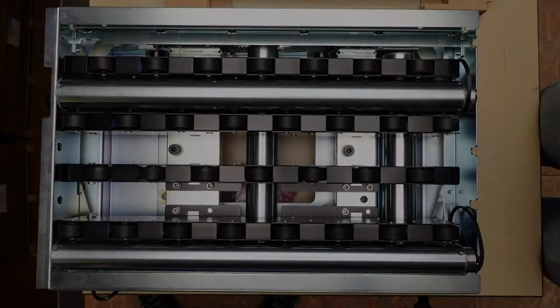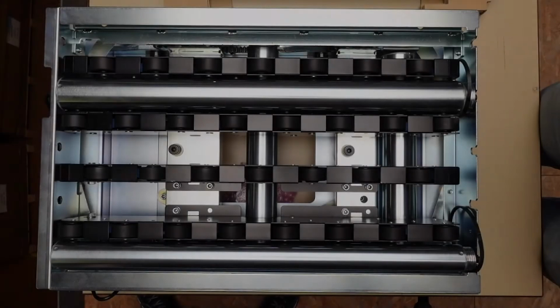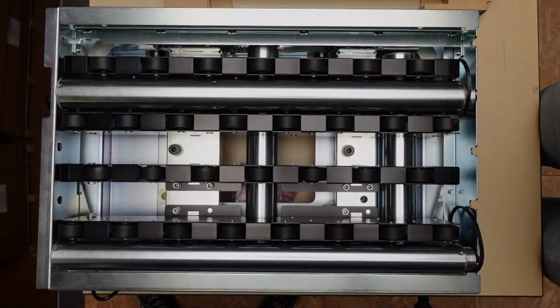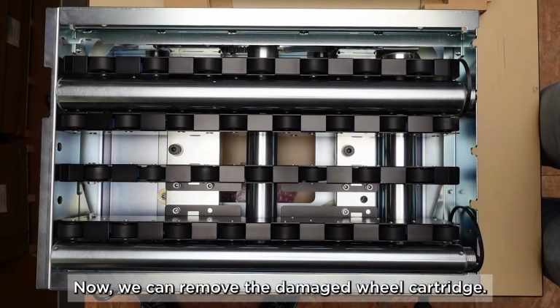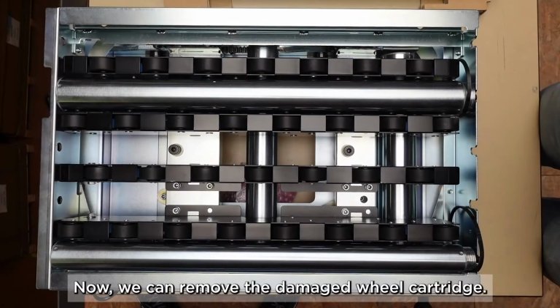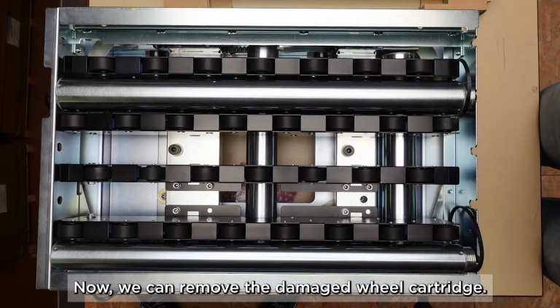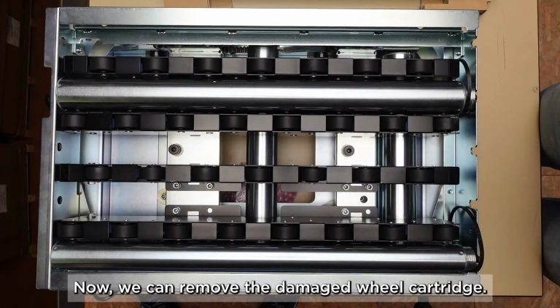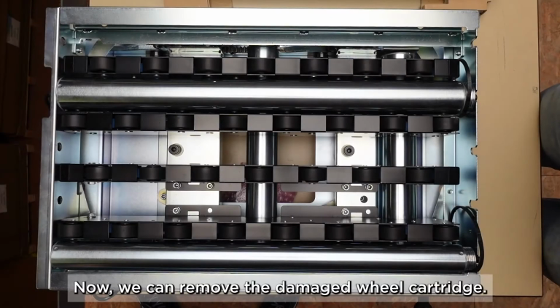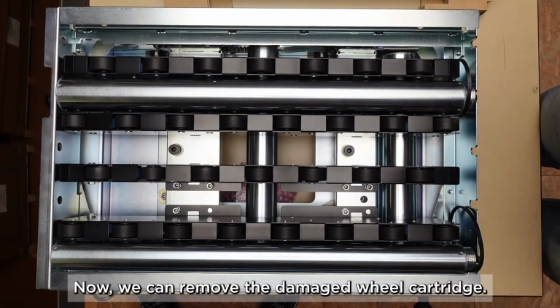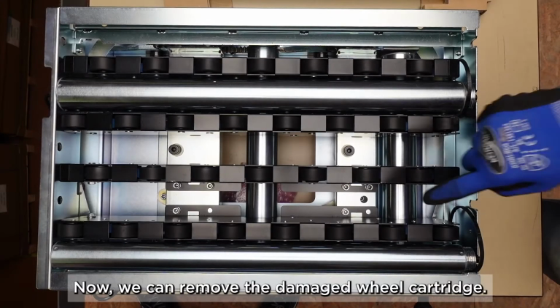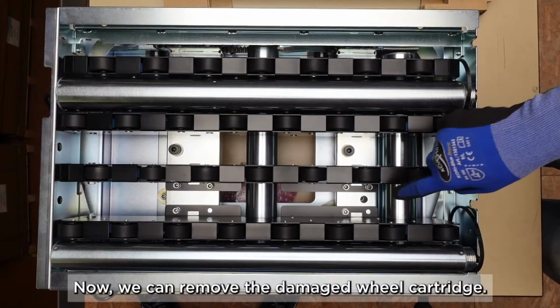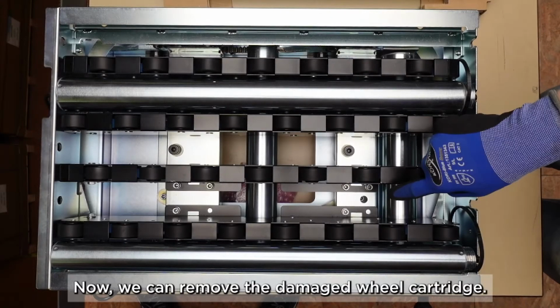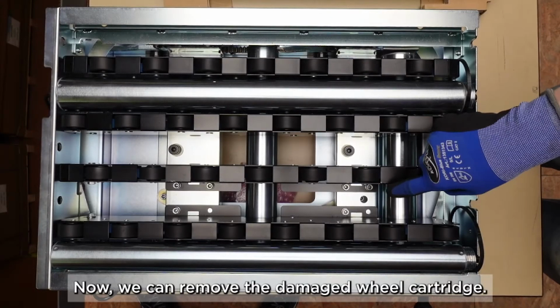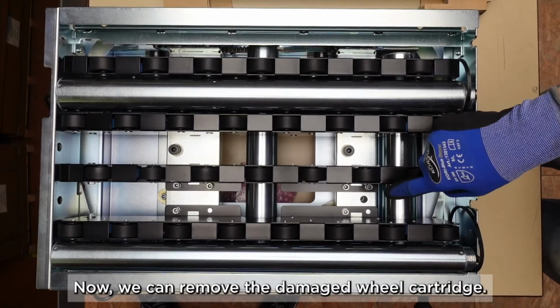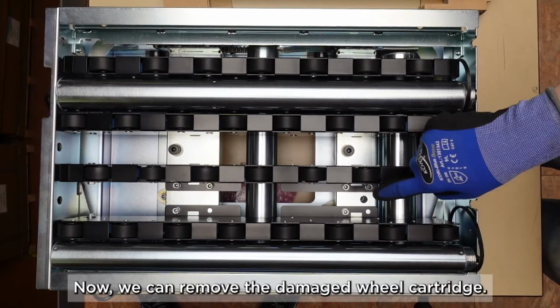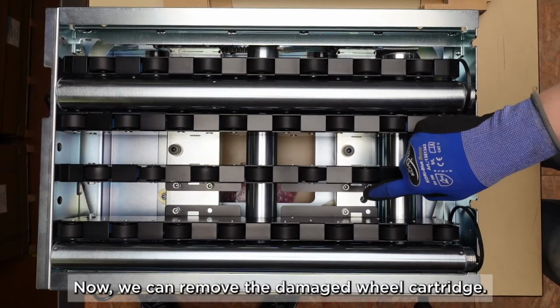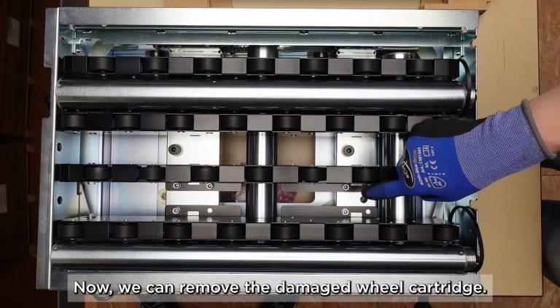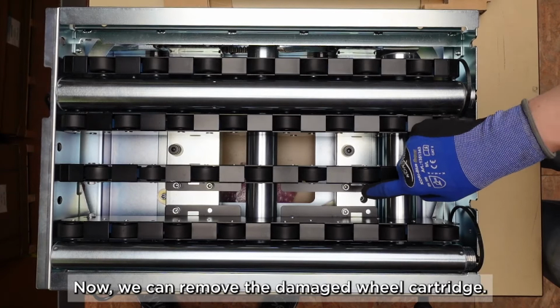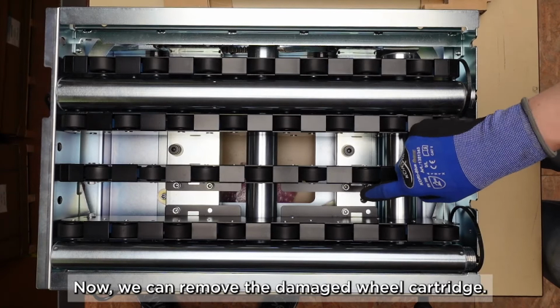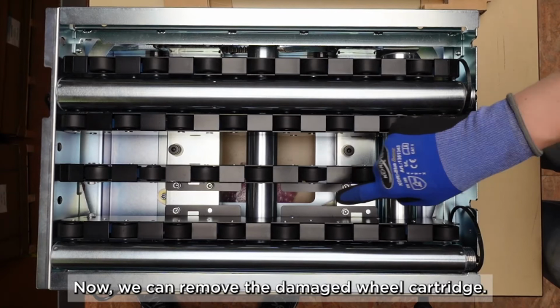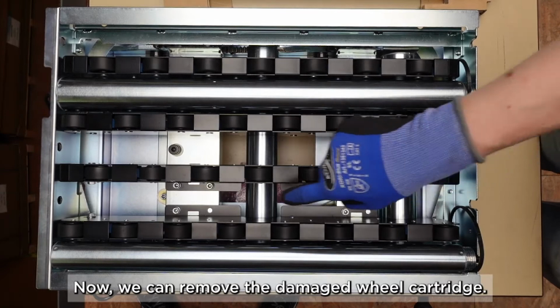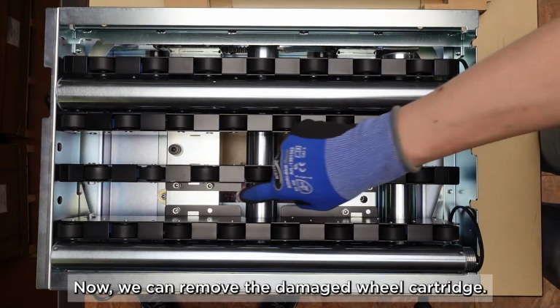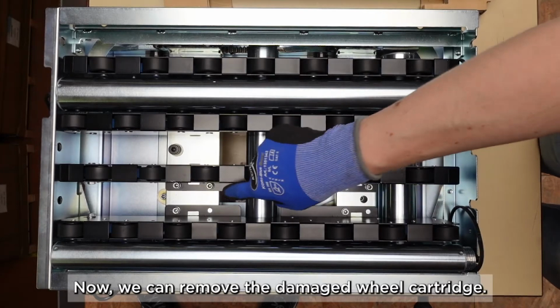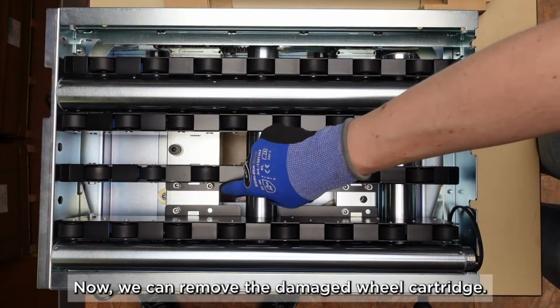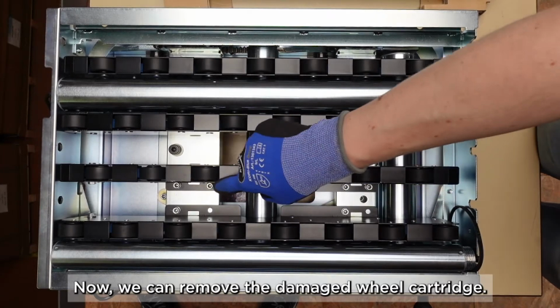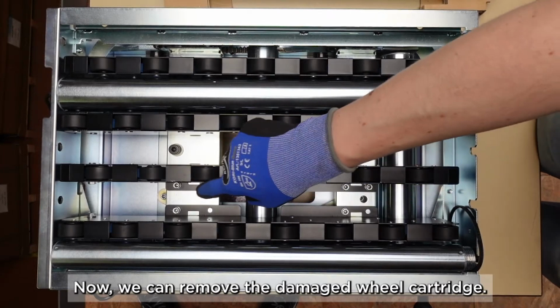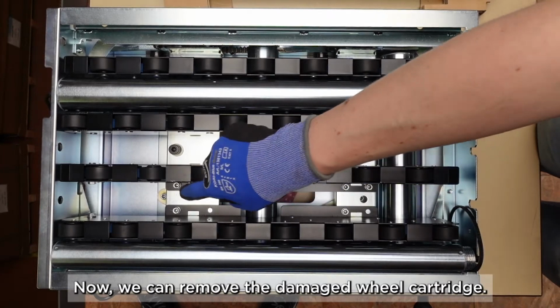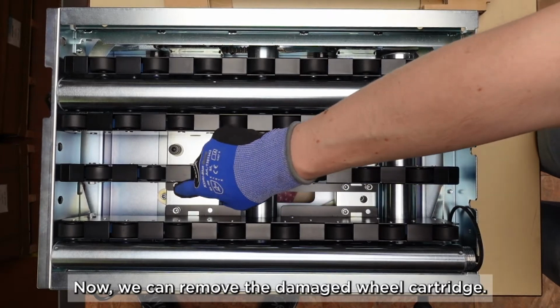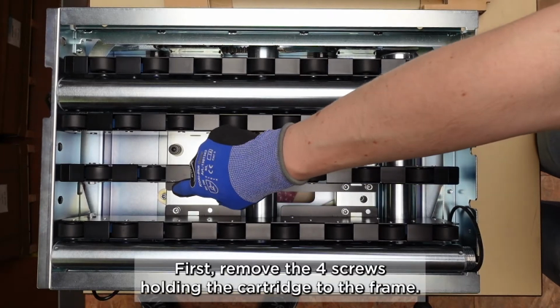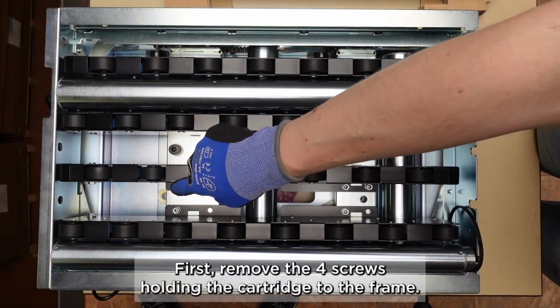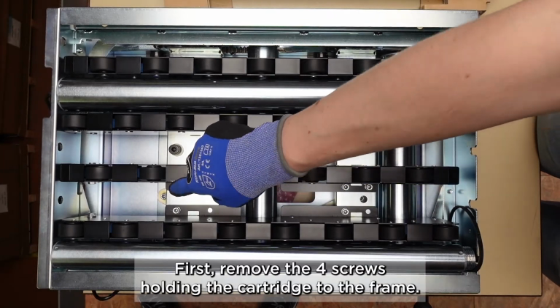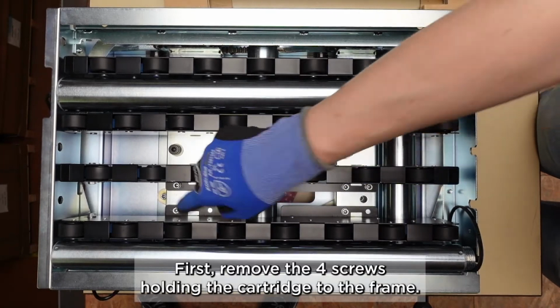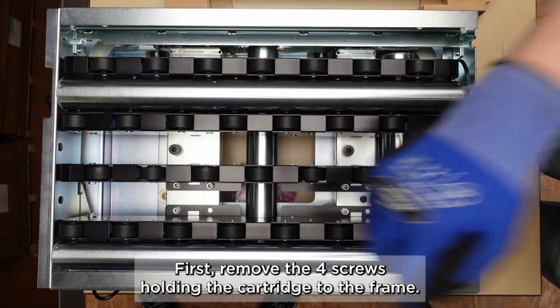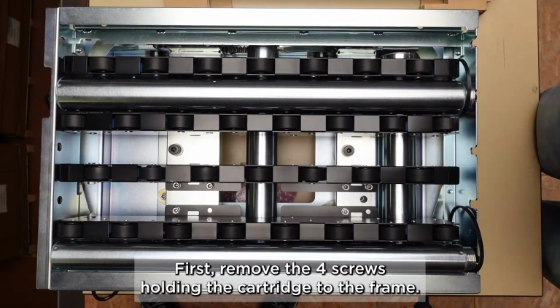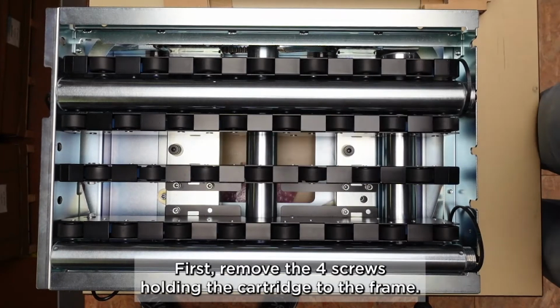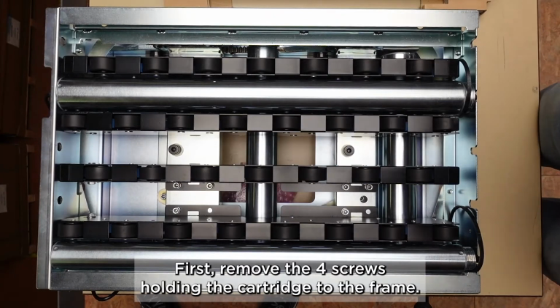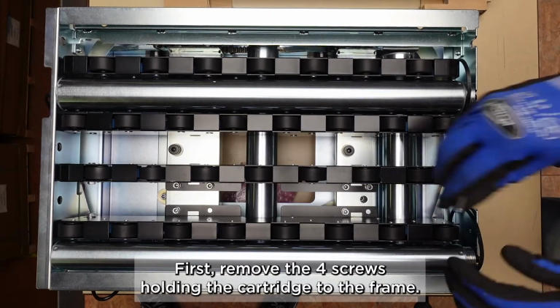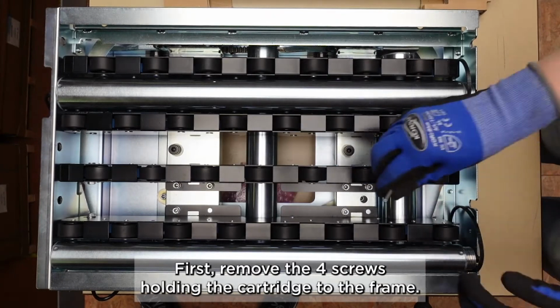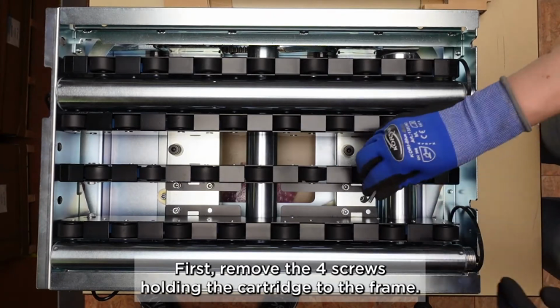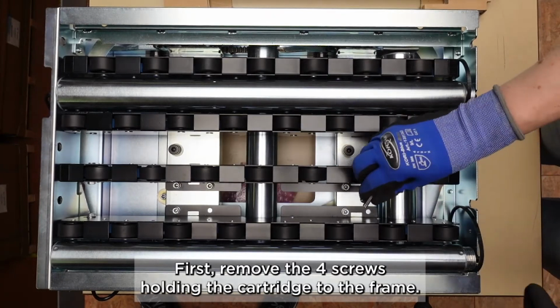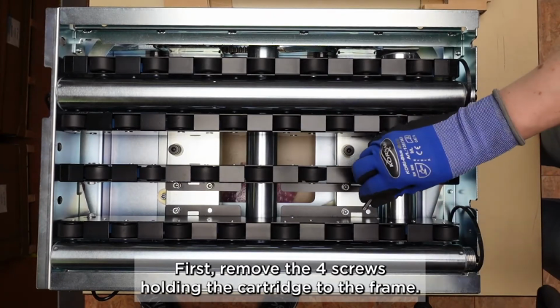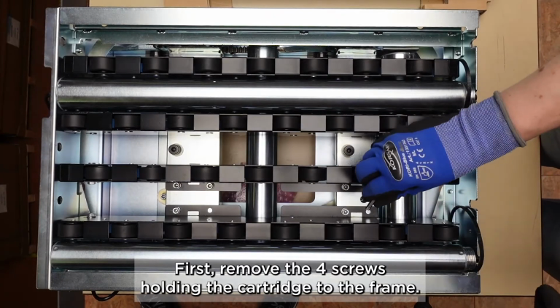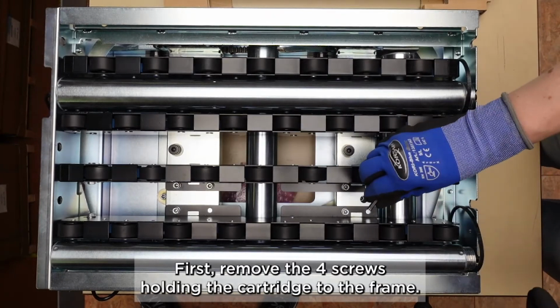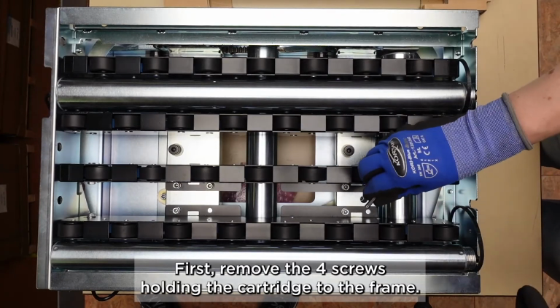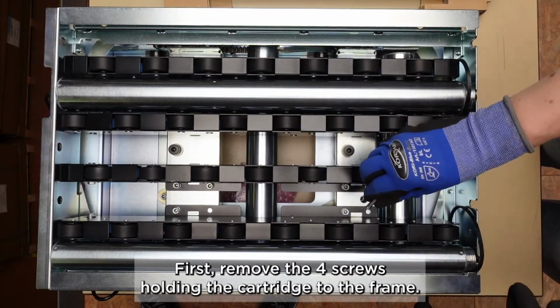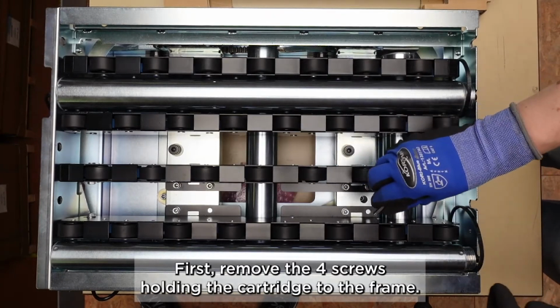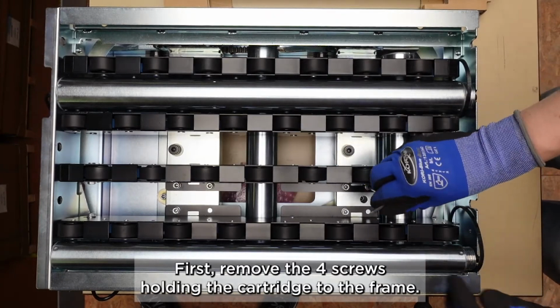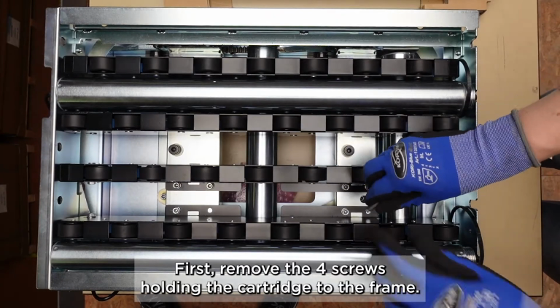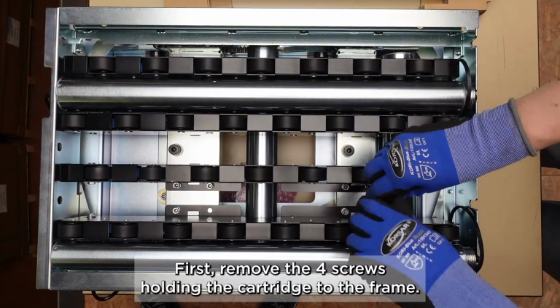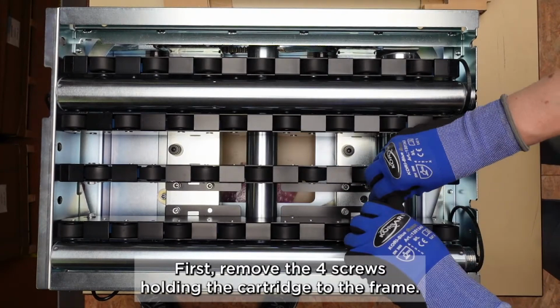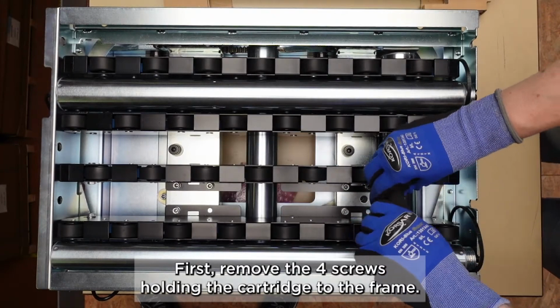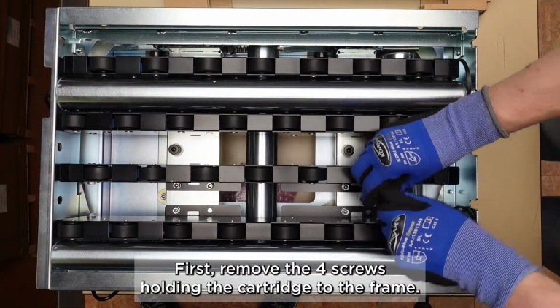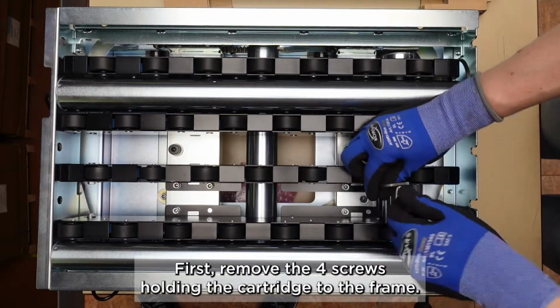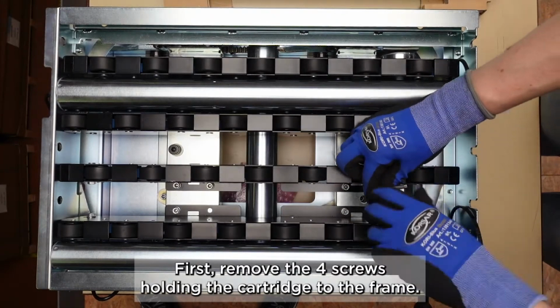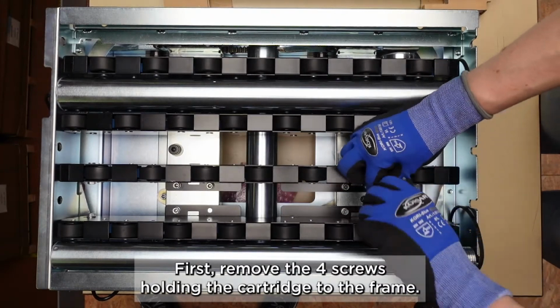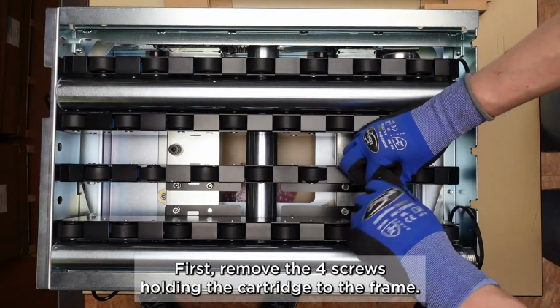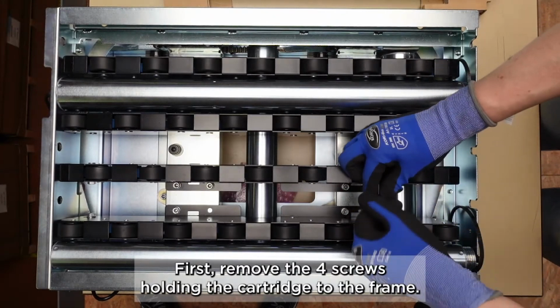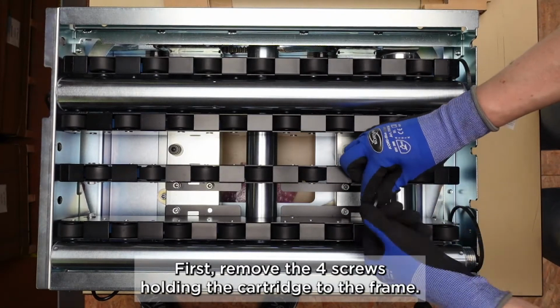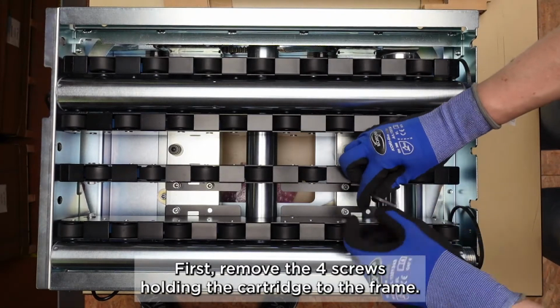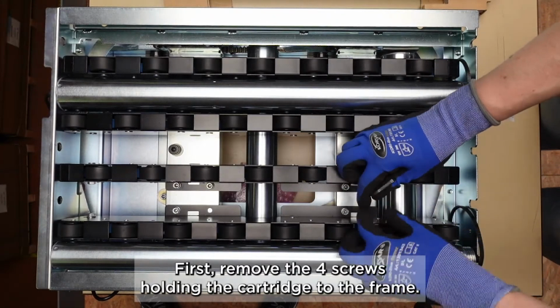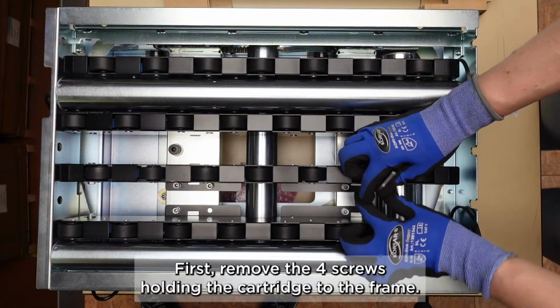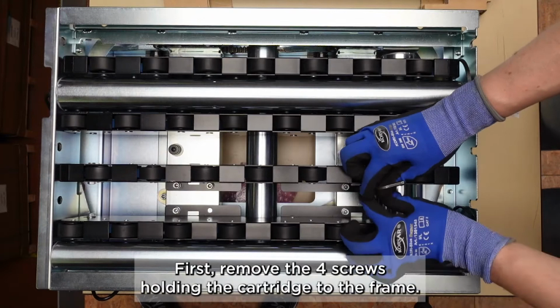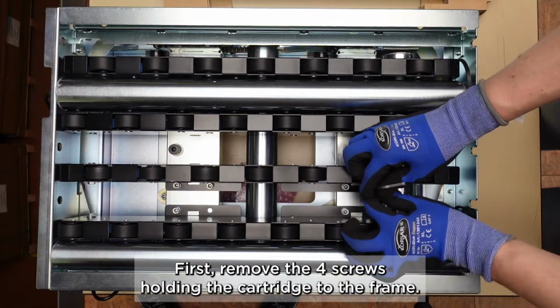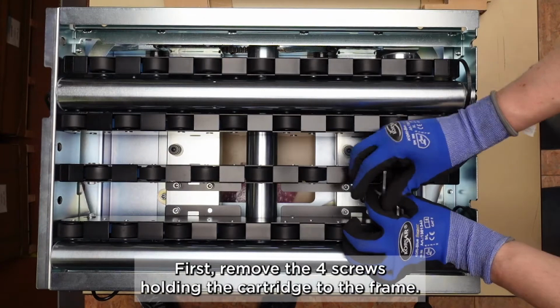Now we can remove the damaged wheel cartridge. First remove the four screws holding the cartridge to the frame.